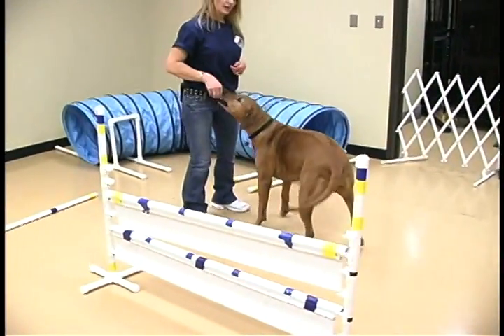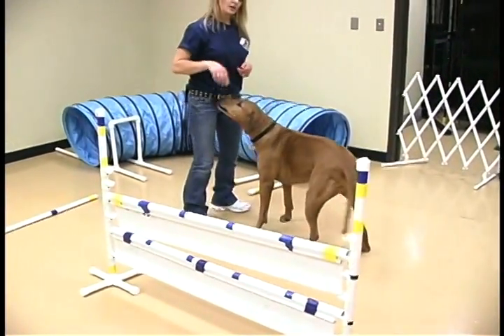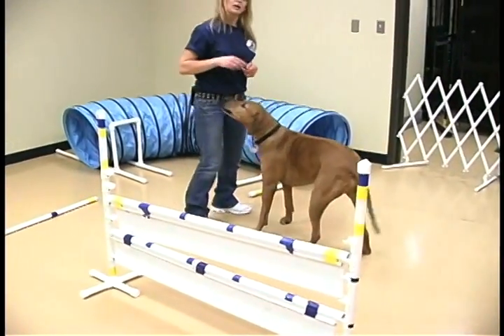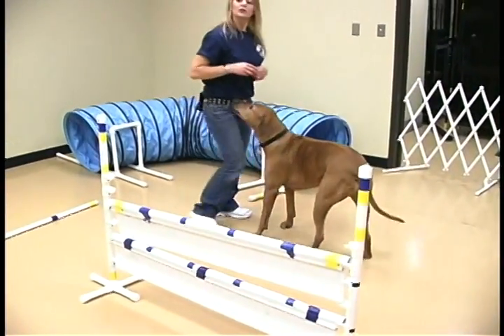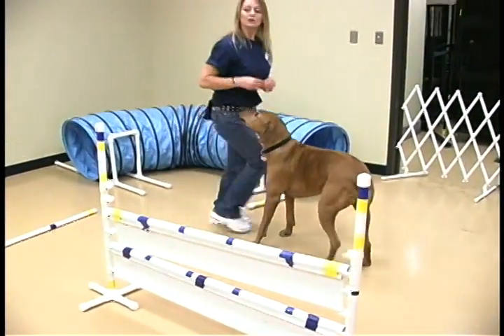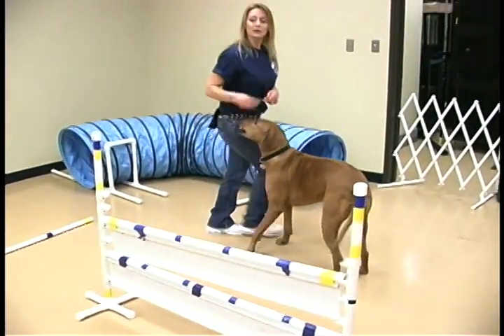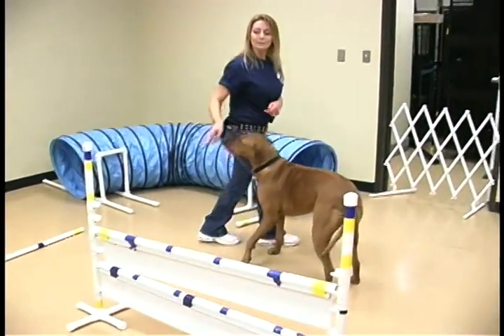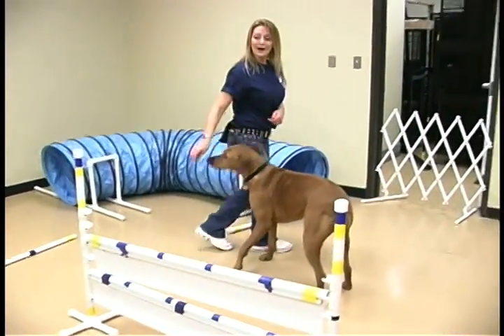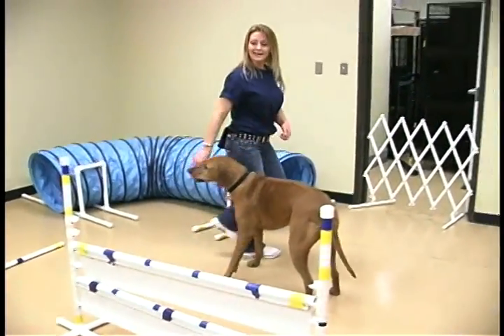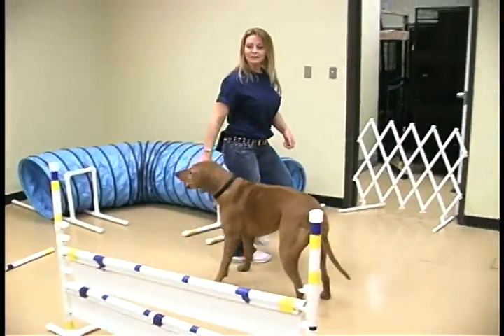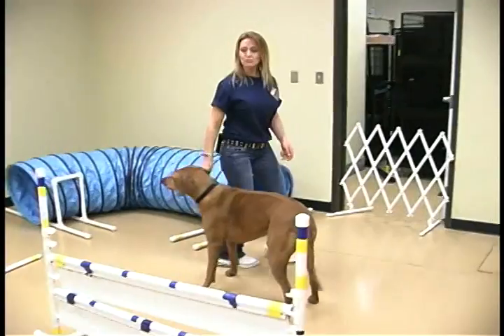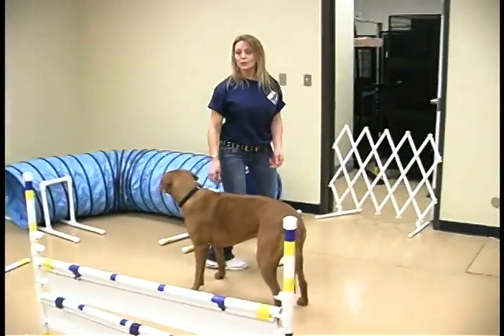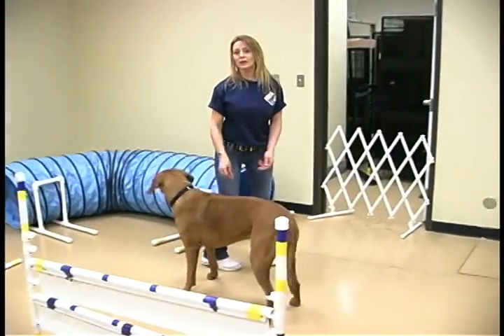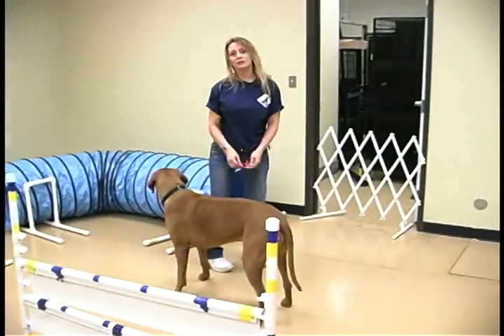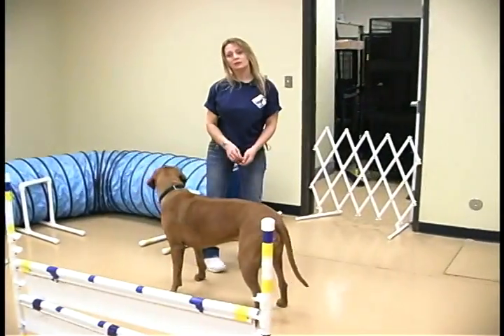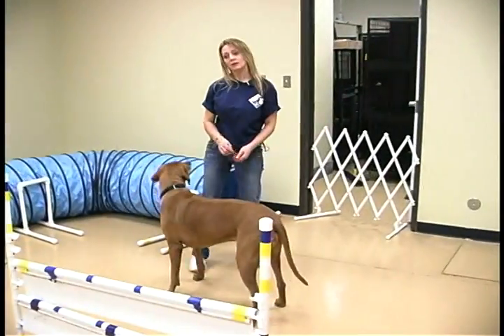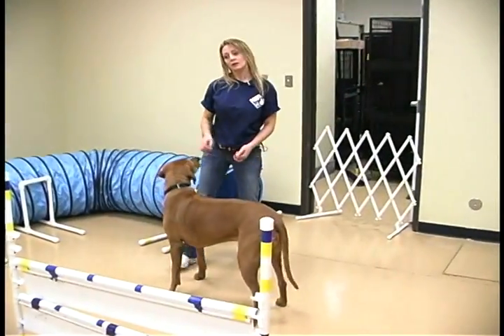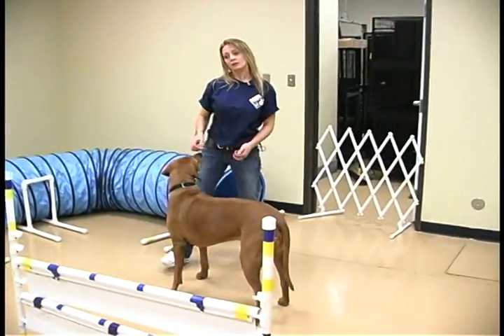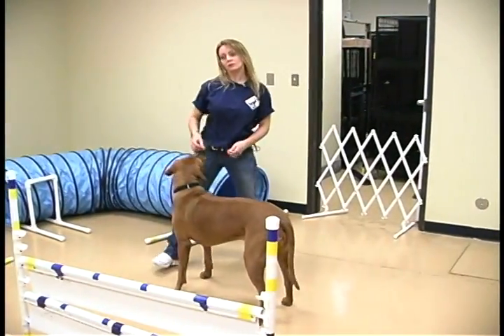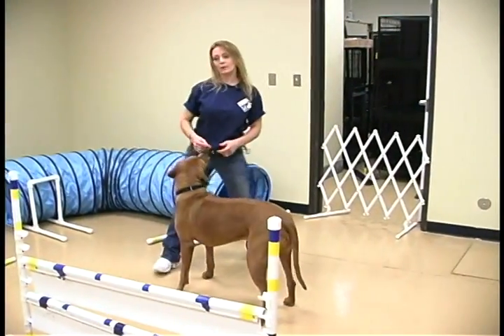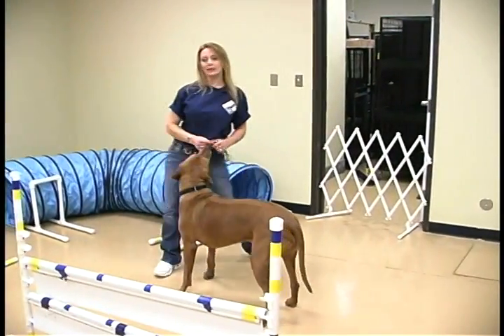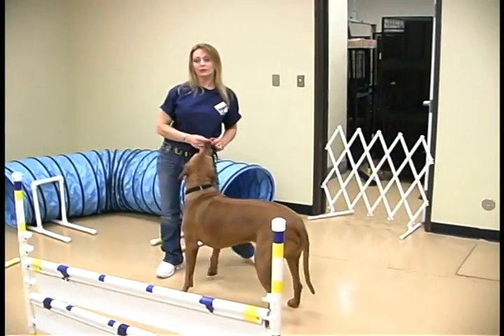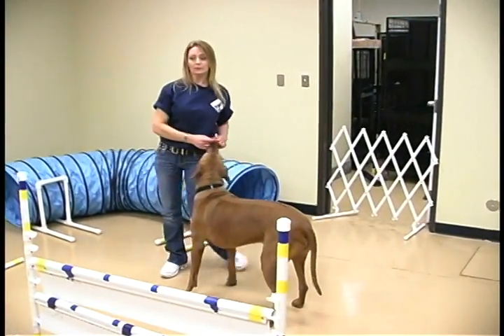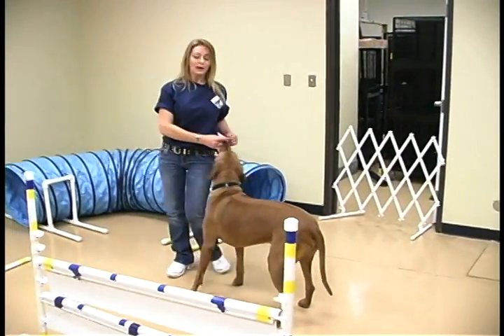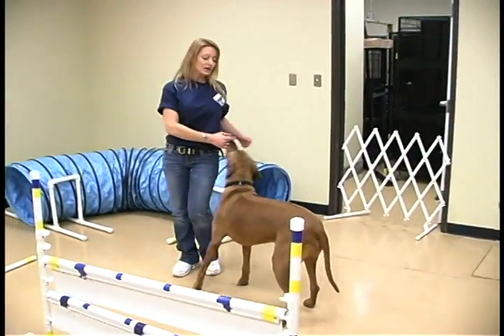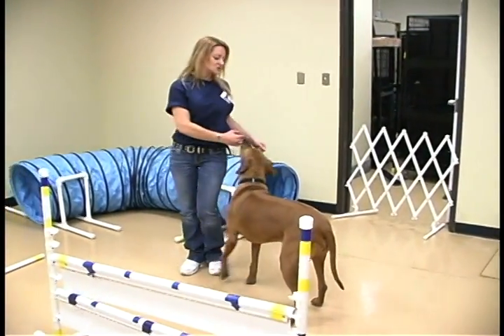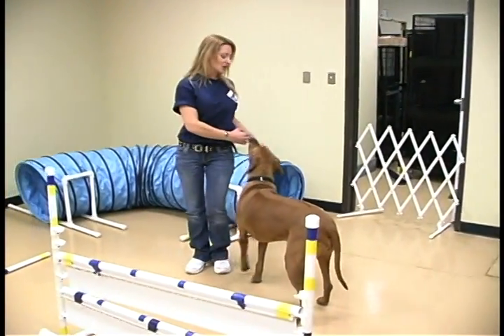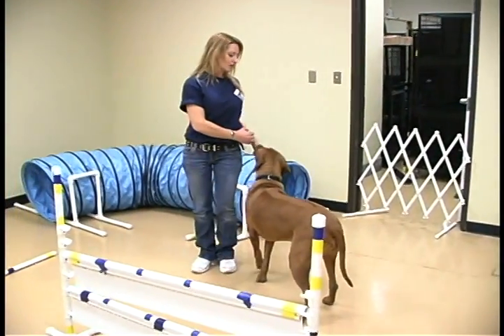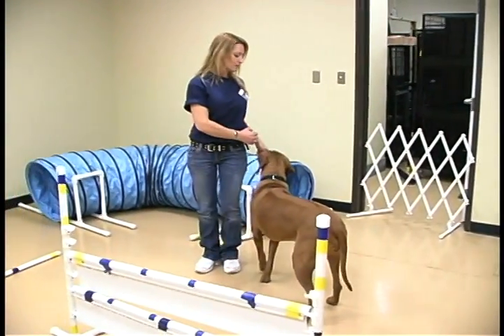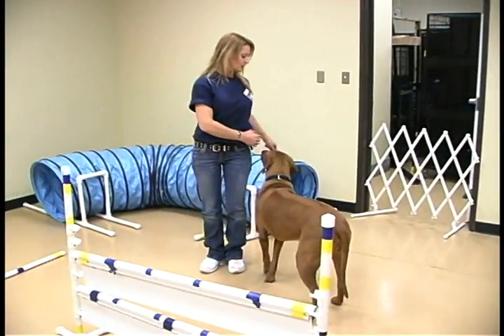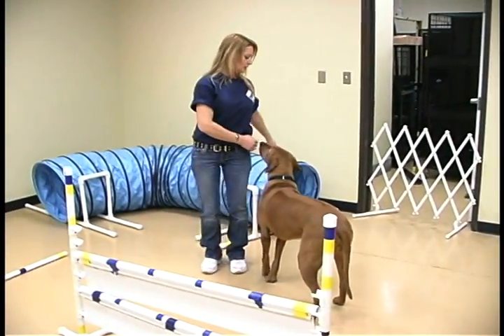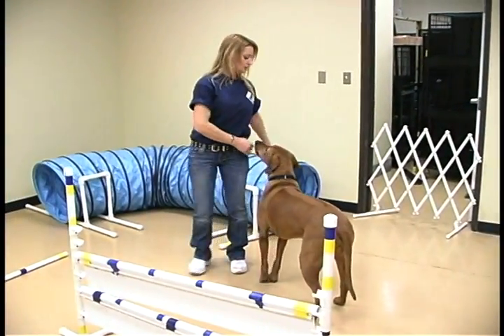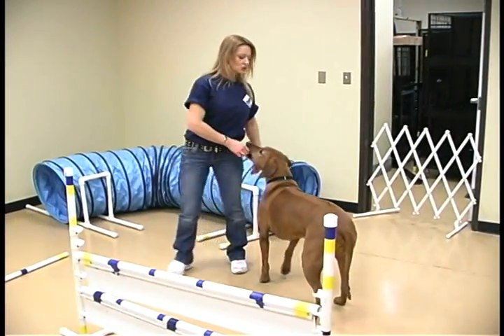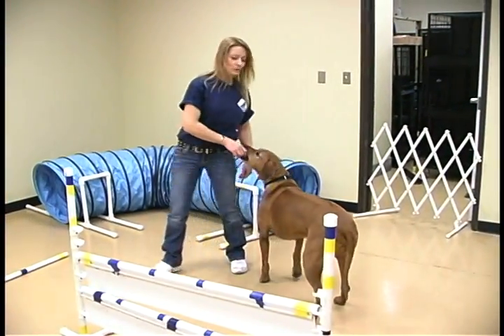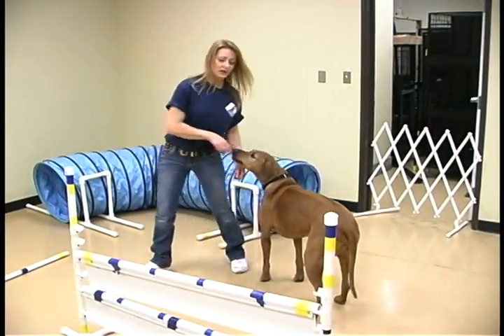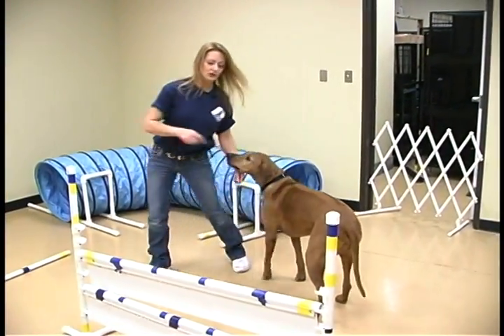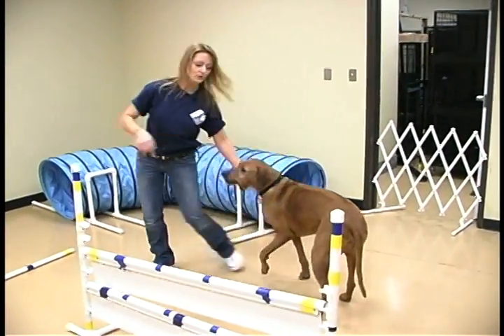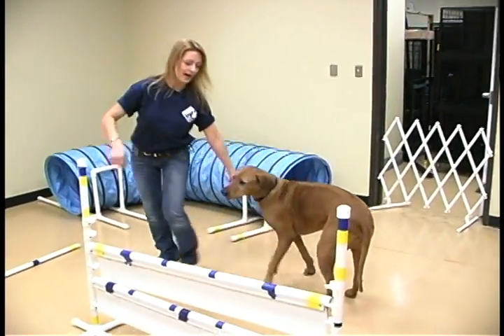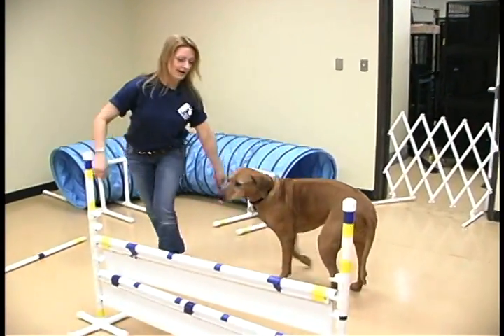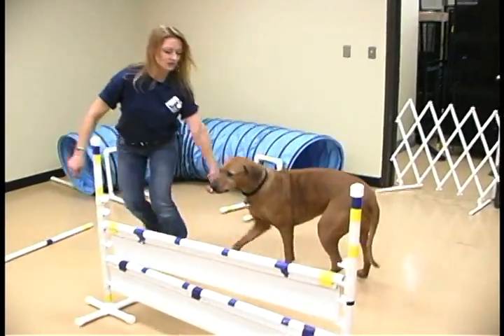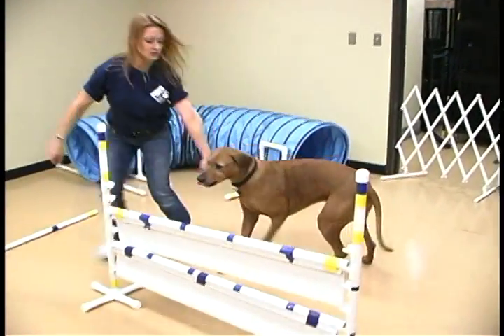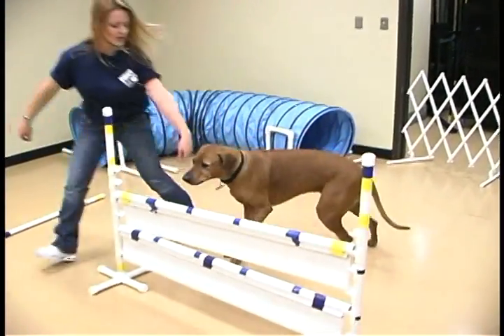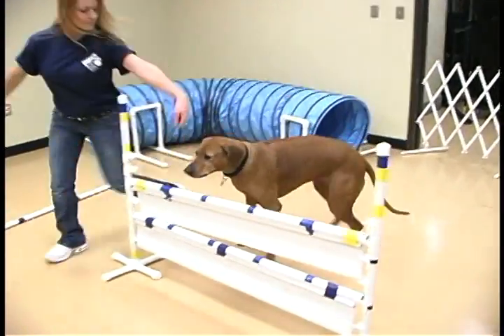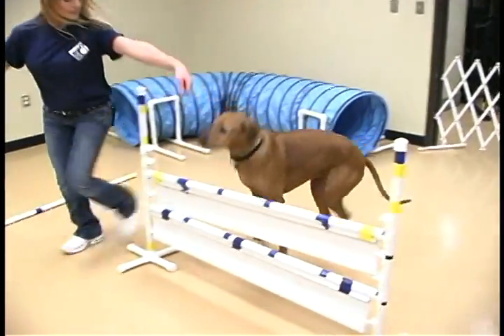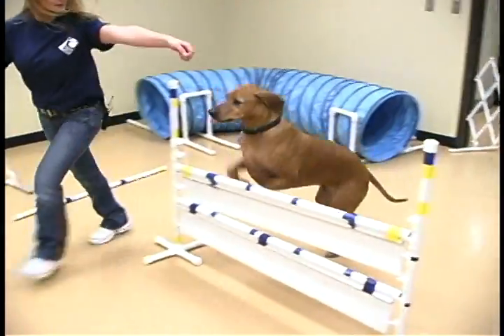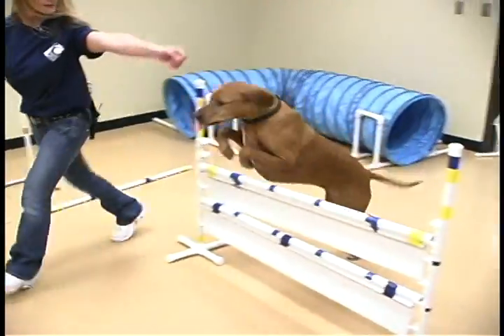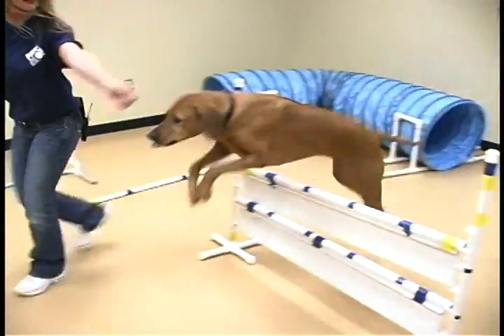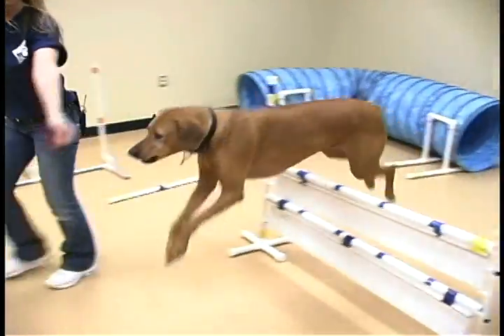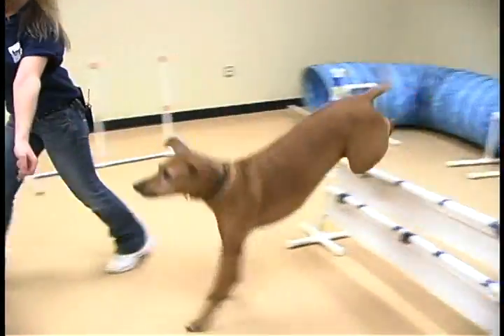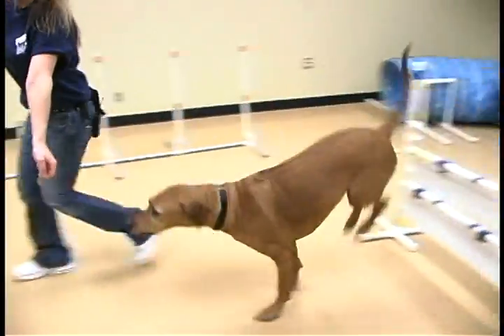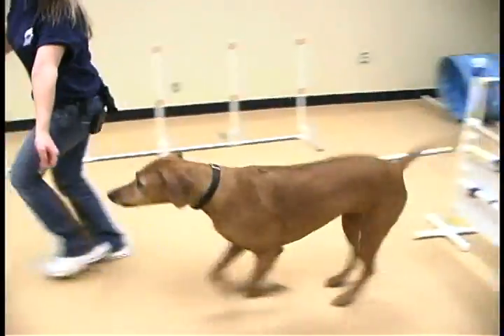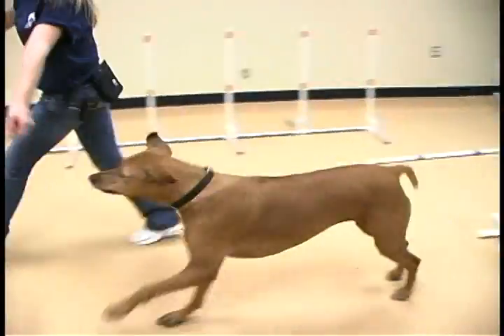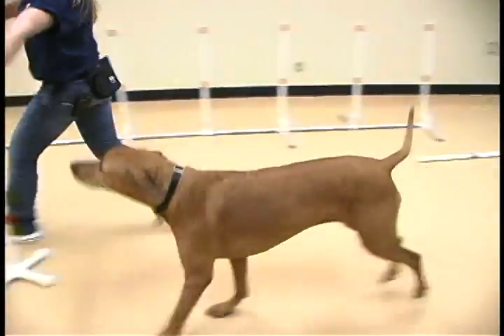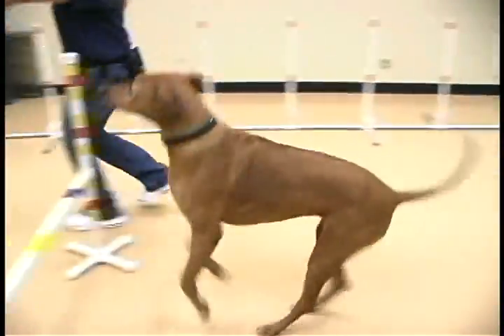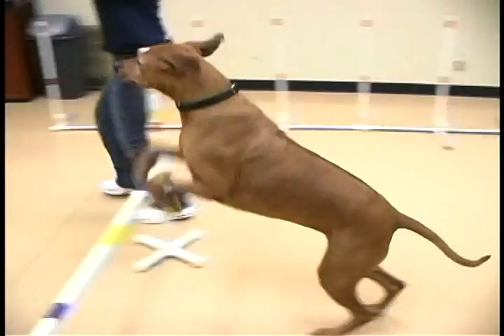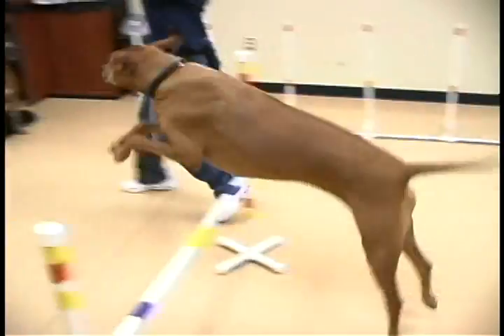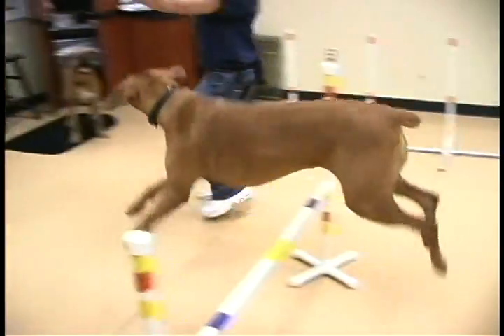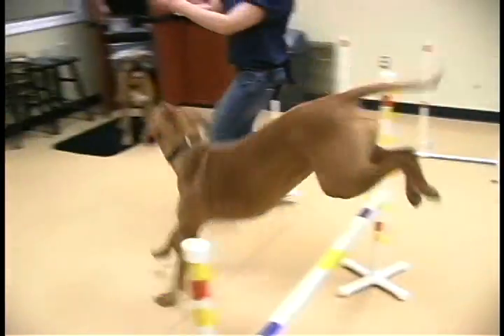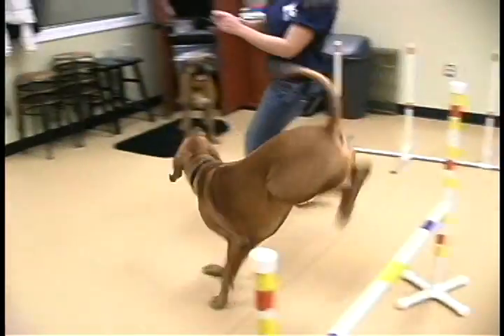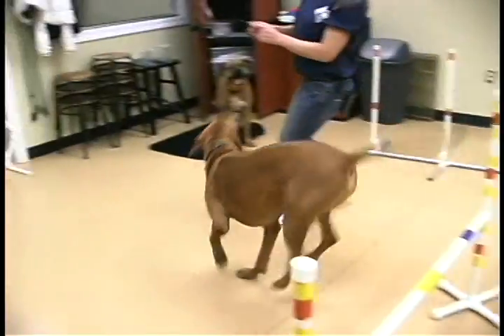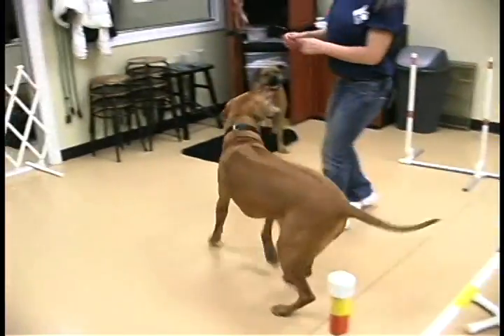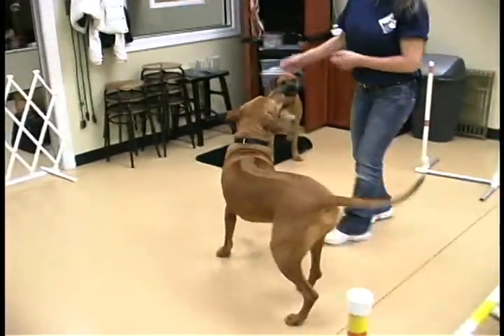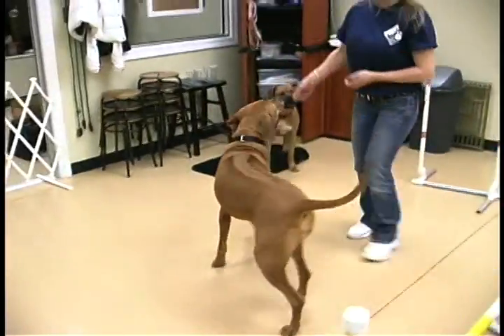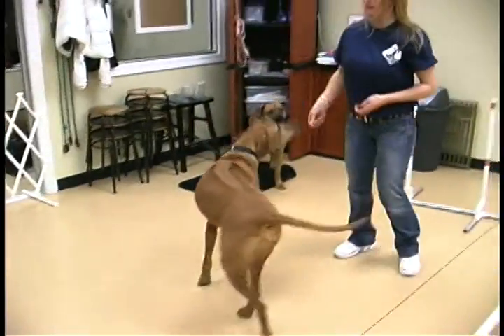You can combine them with the regular bar jump — jump, jump — good girl.